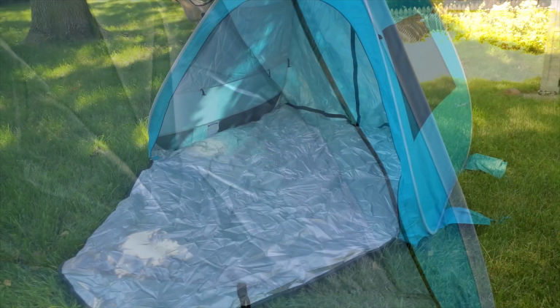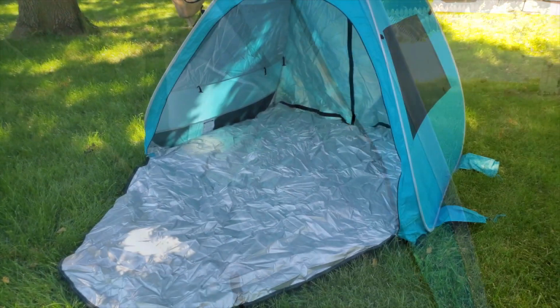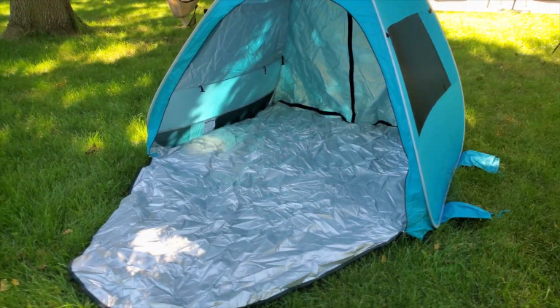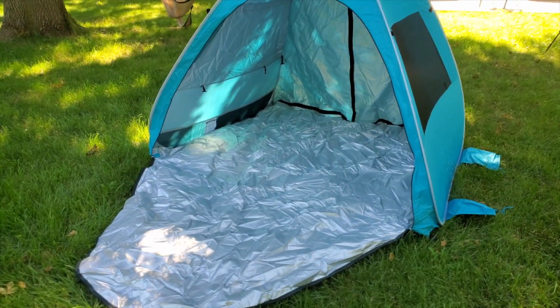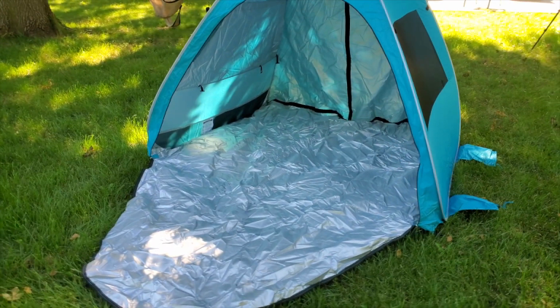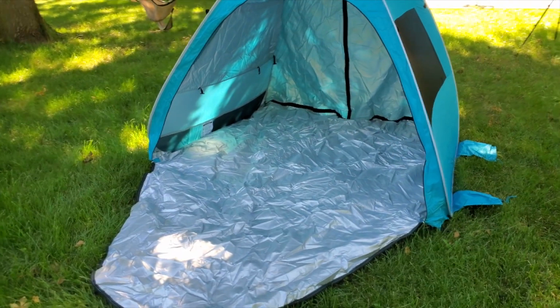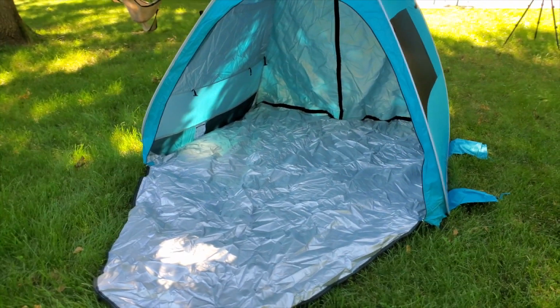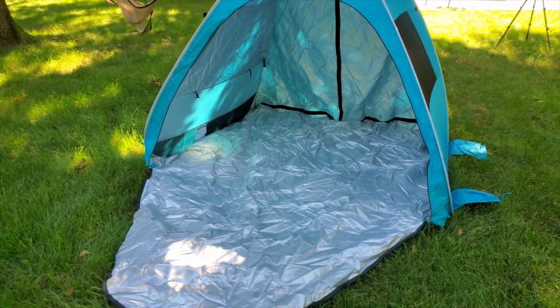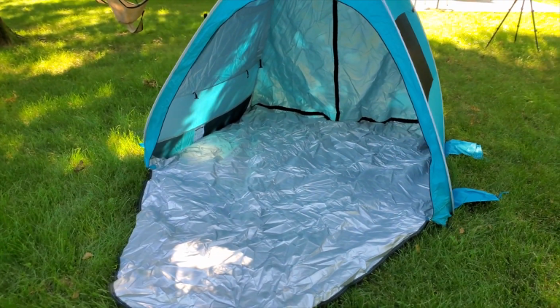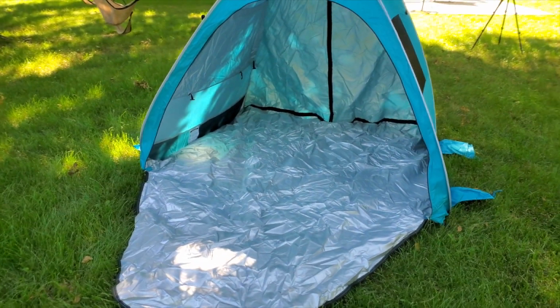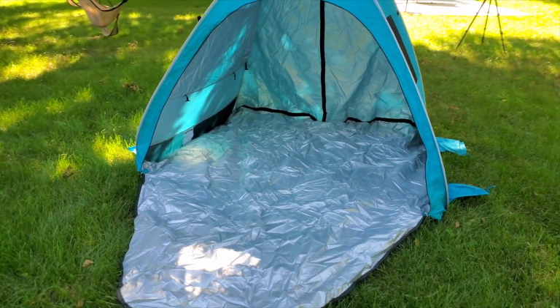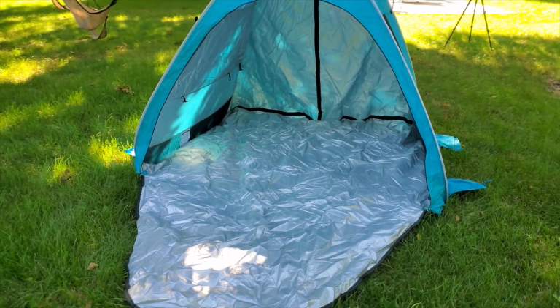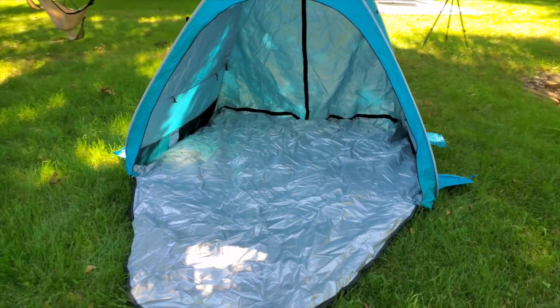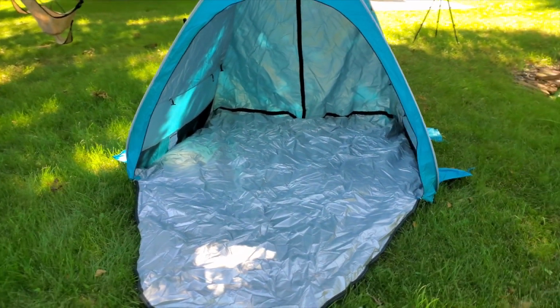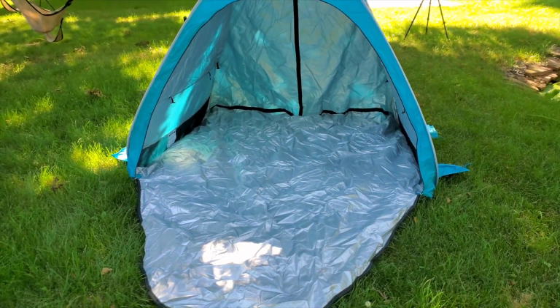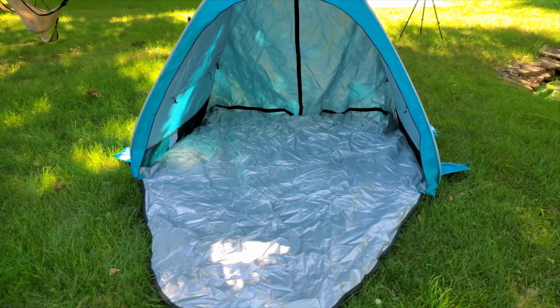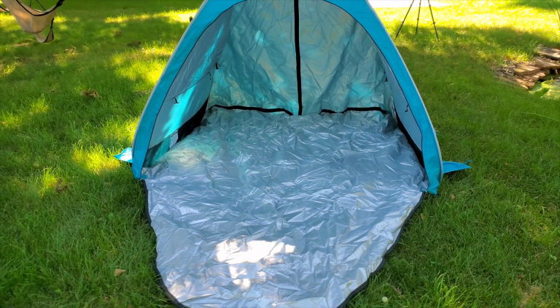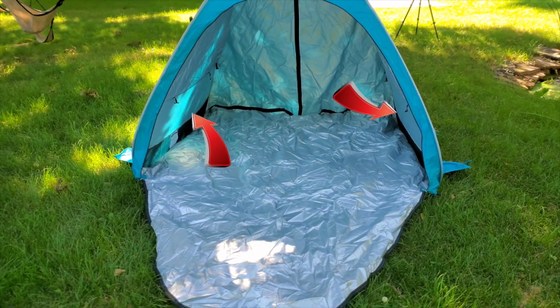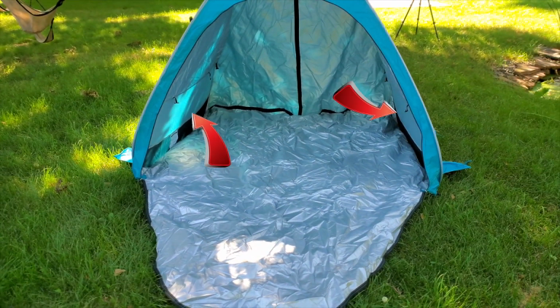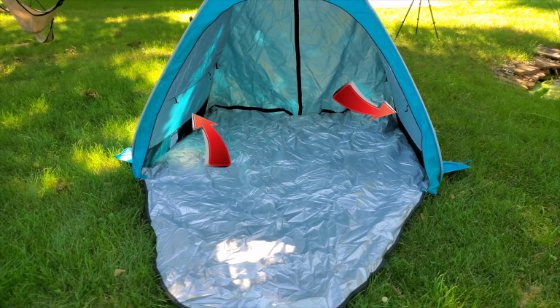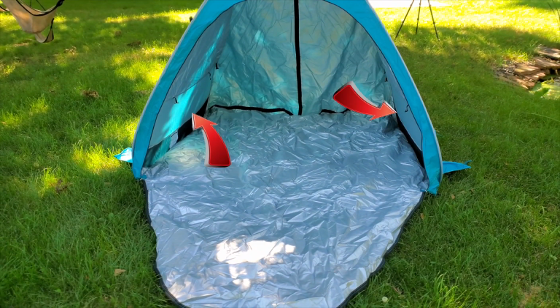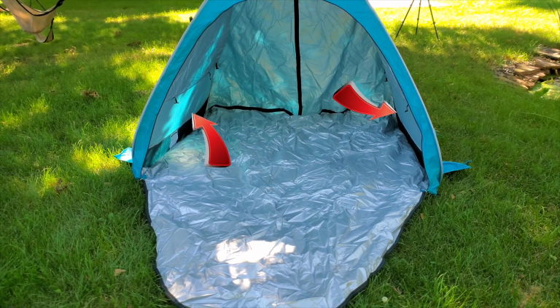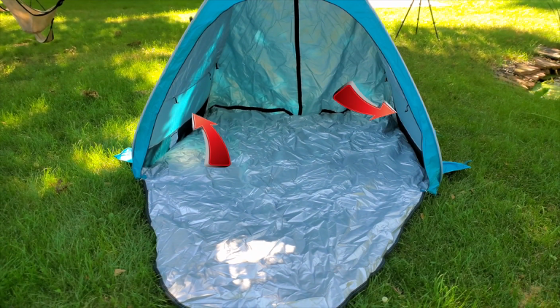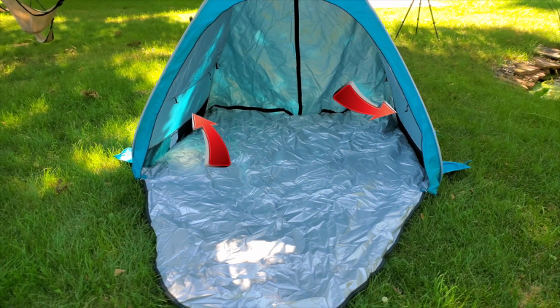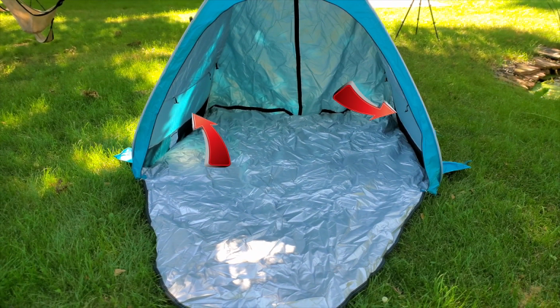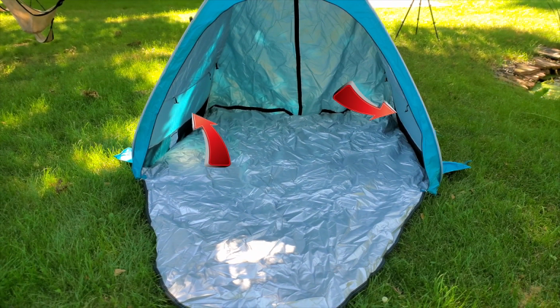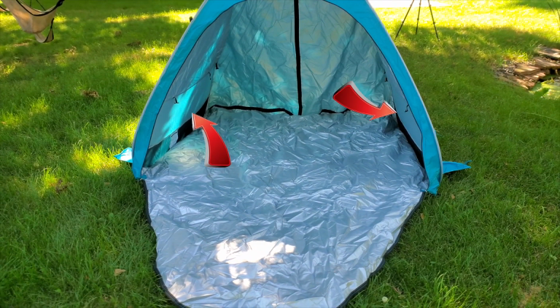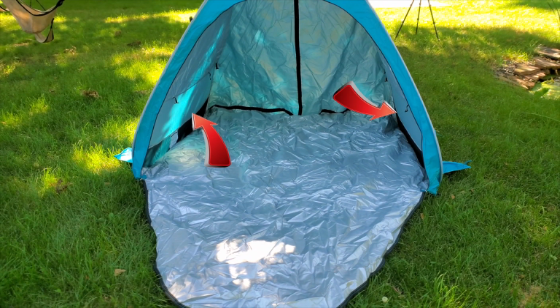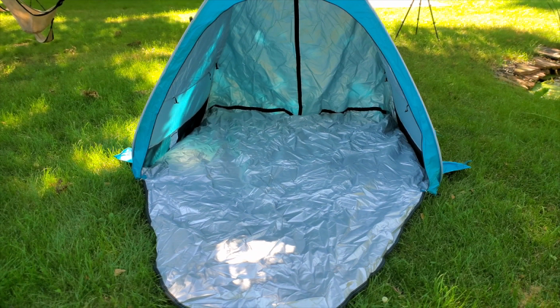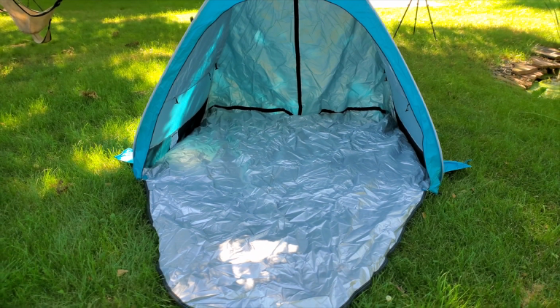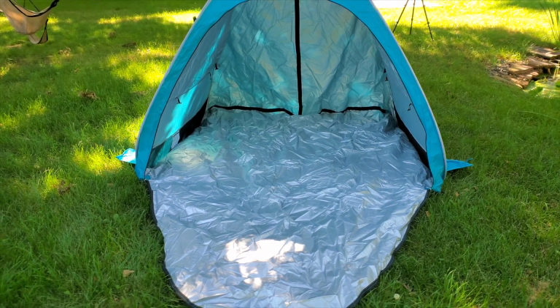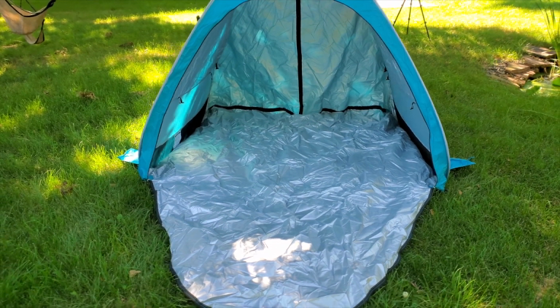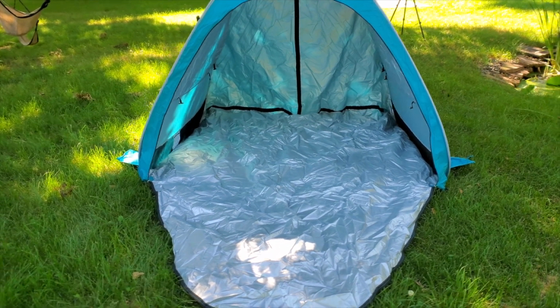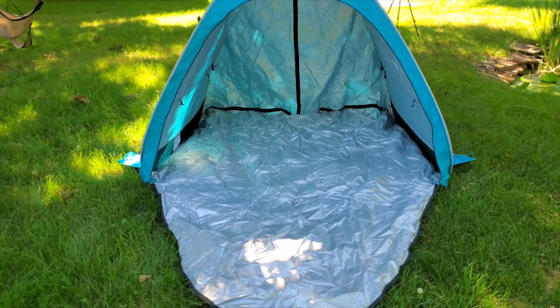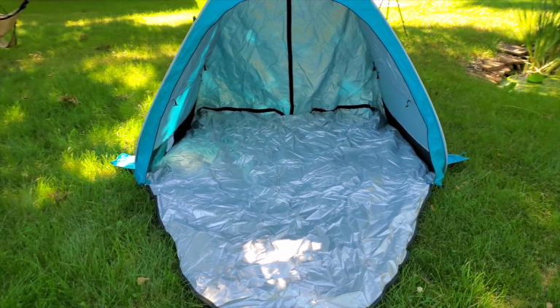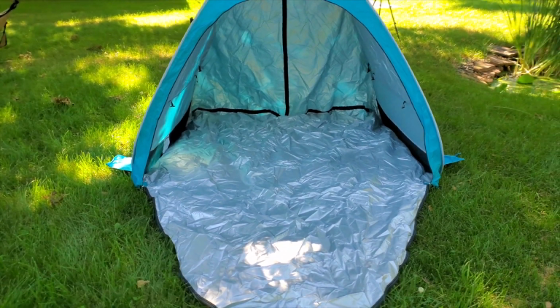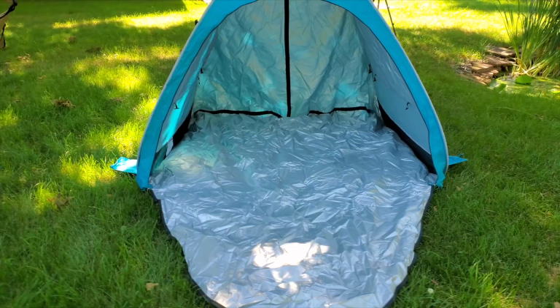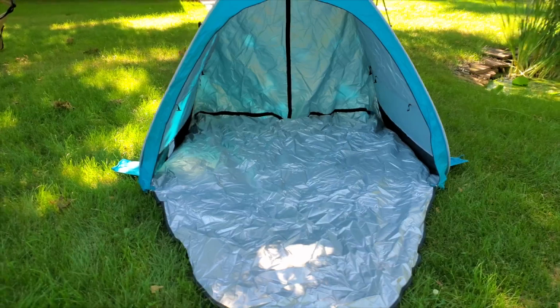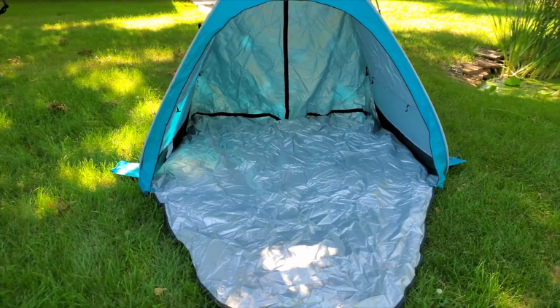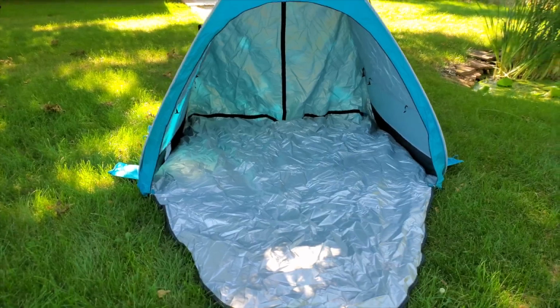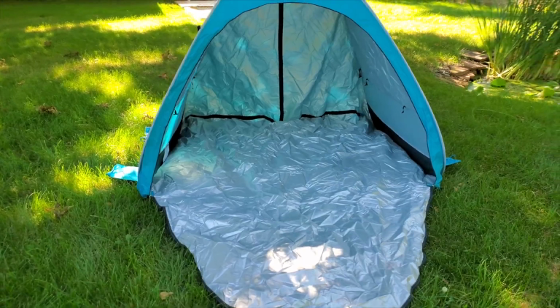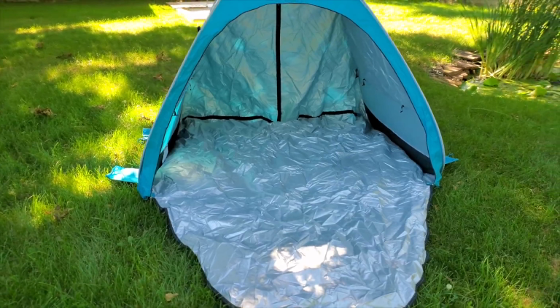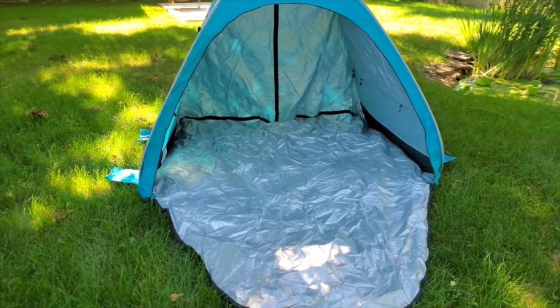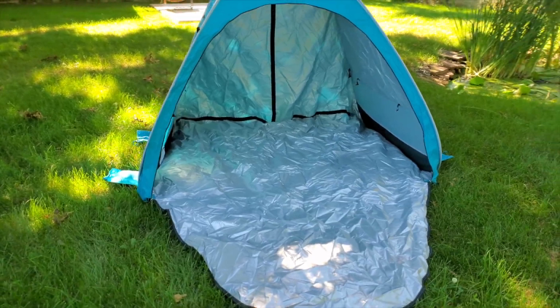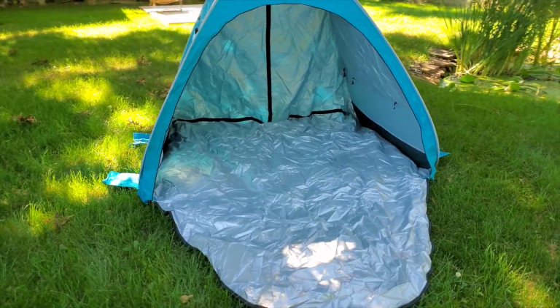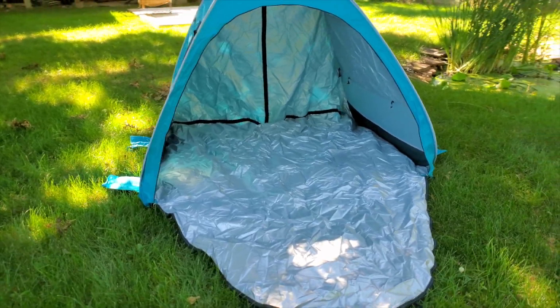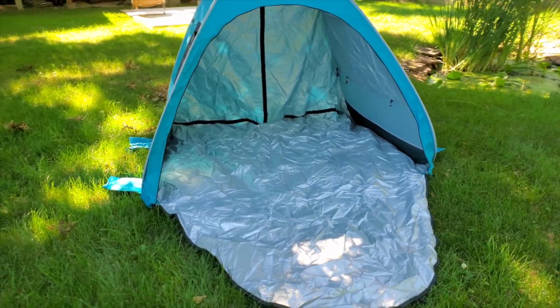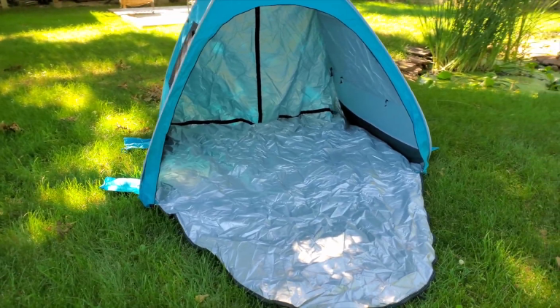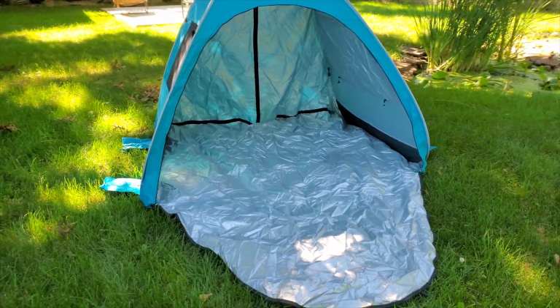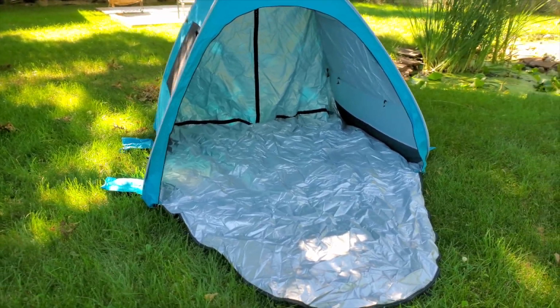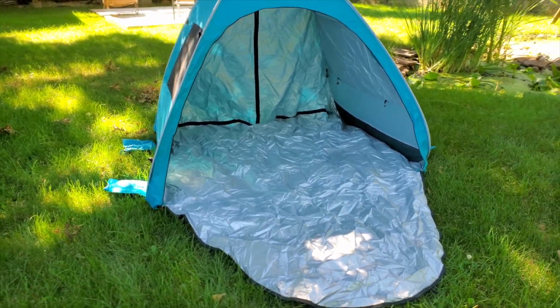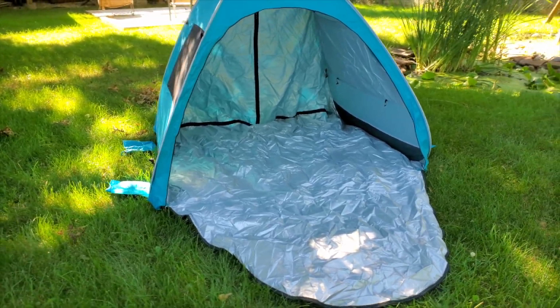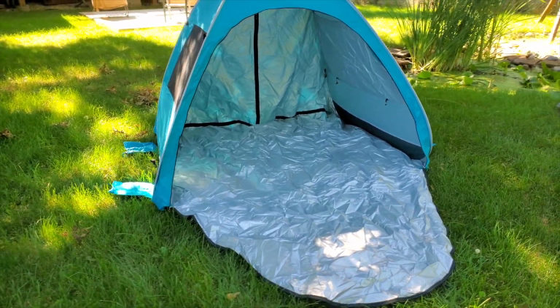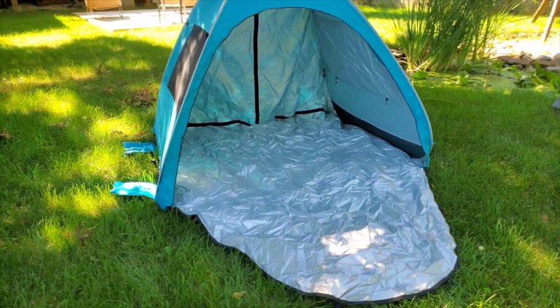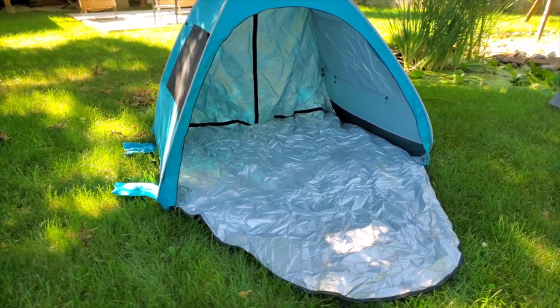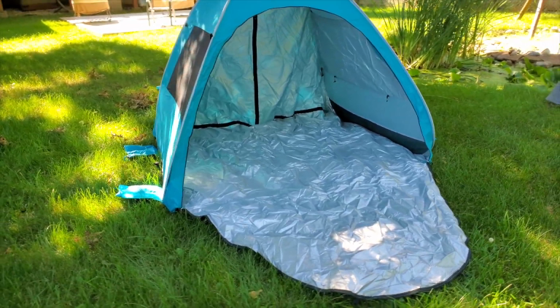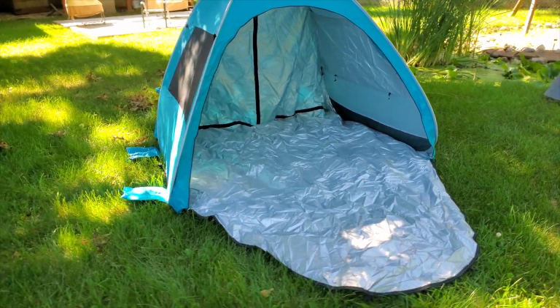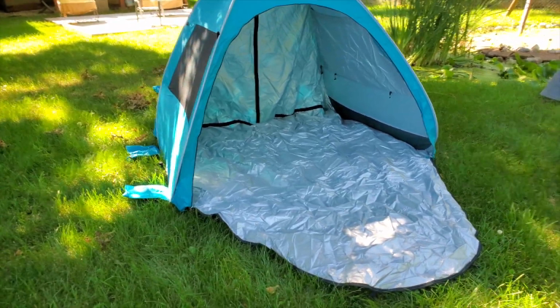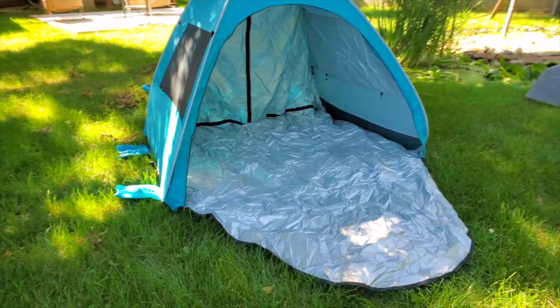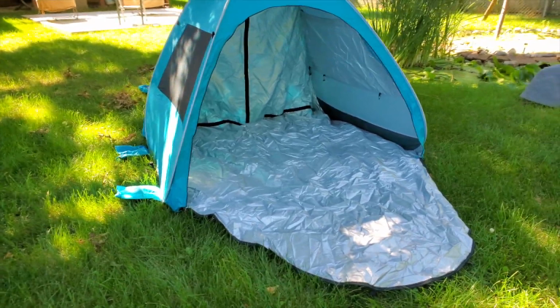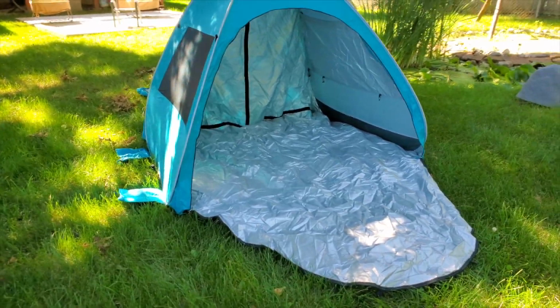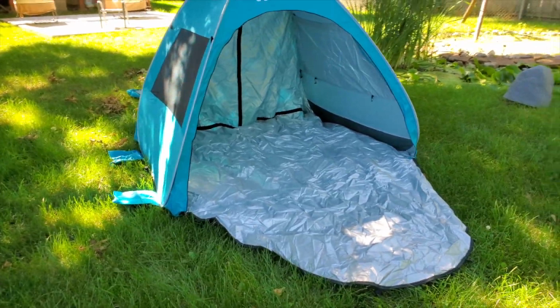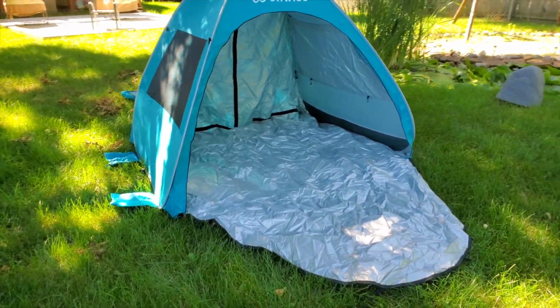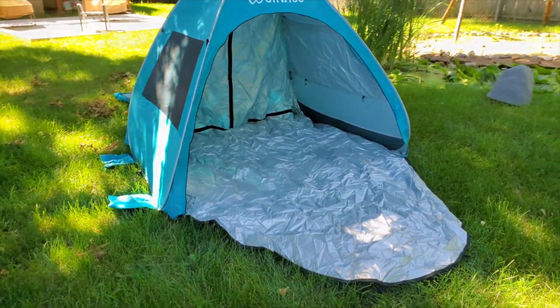Inside you'll also find mesh pockets to hold your belongings, and there's a hook in the center of the top to hold a small camping lantern.